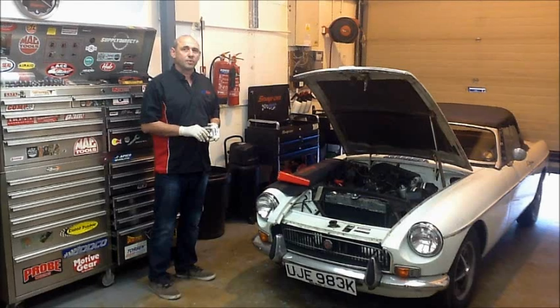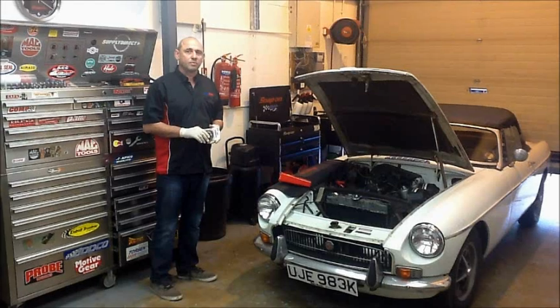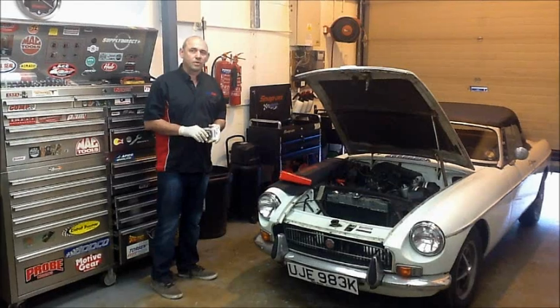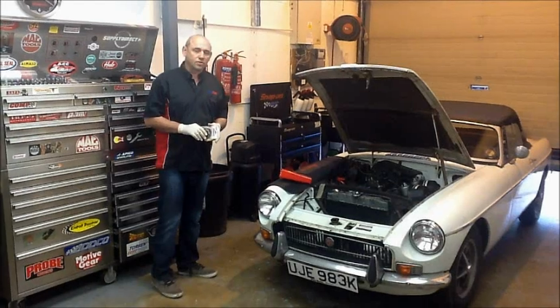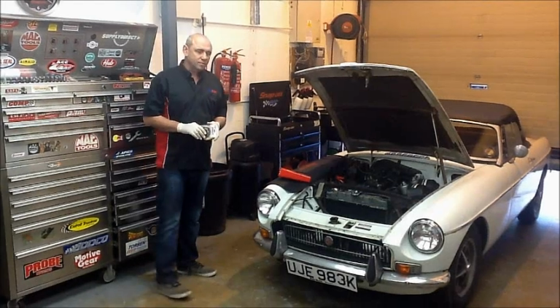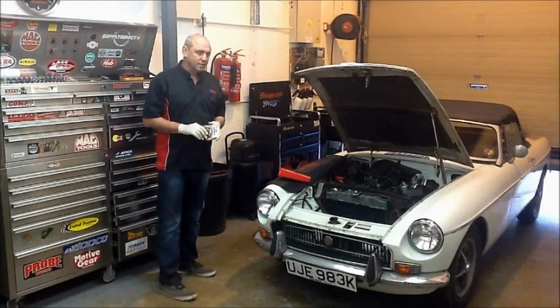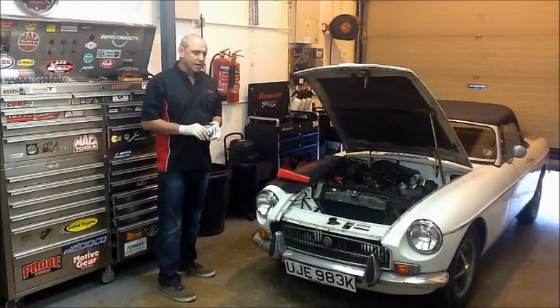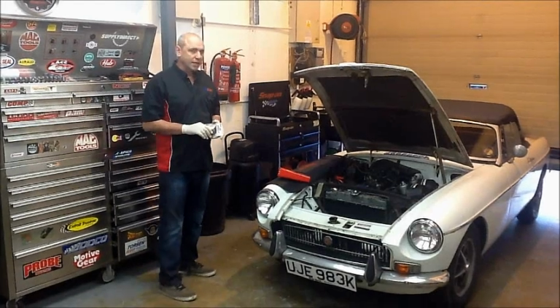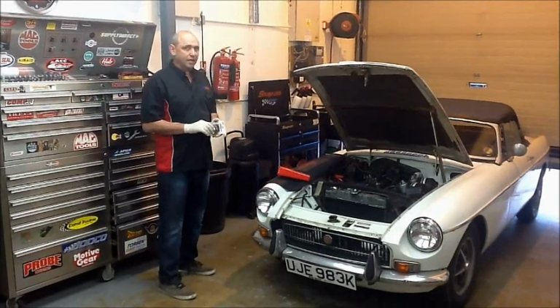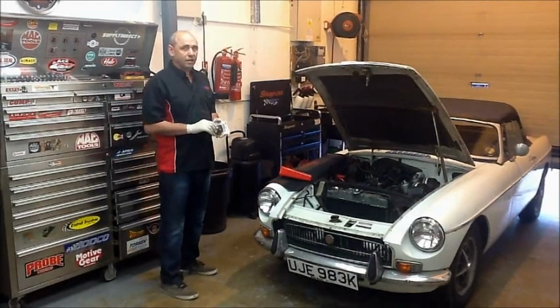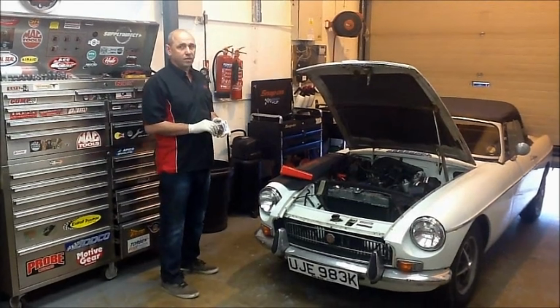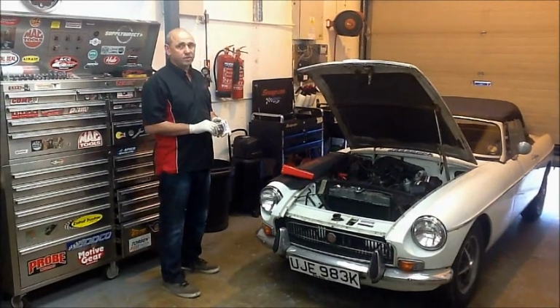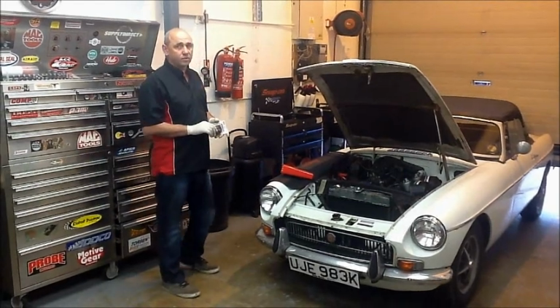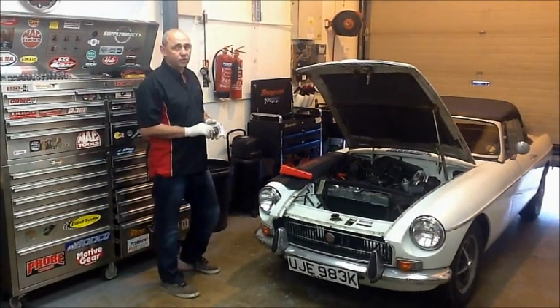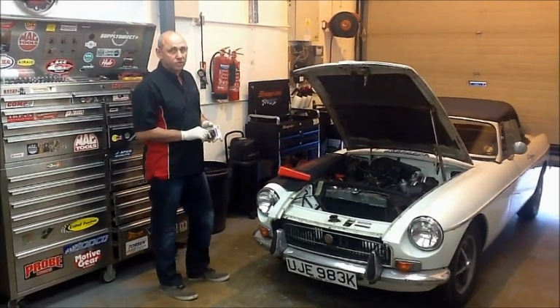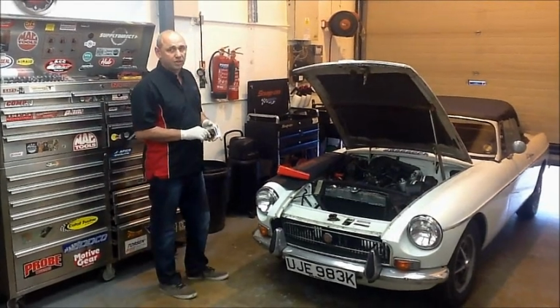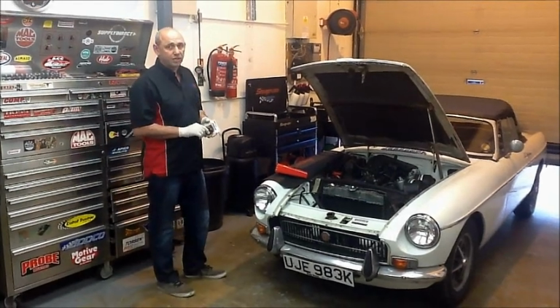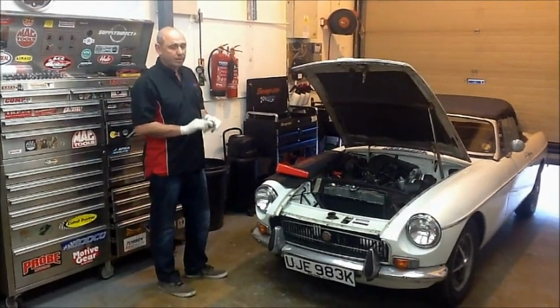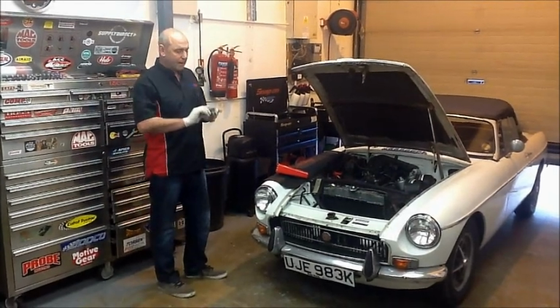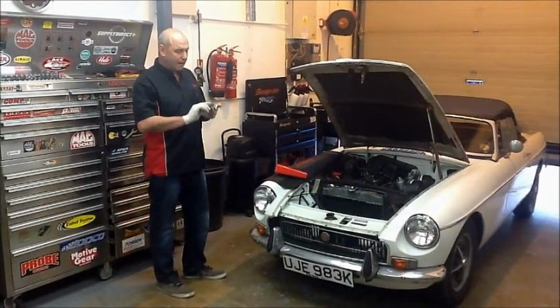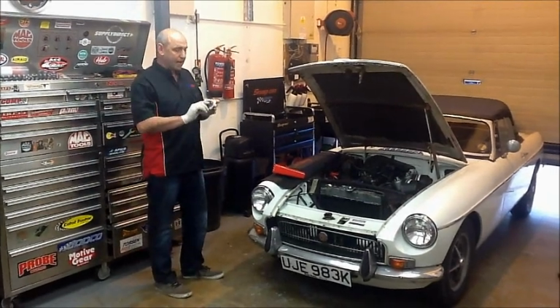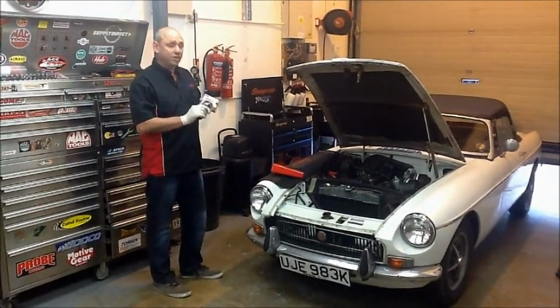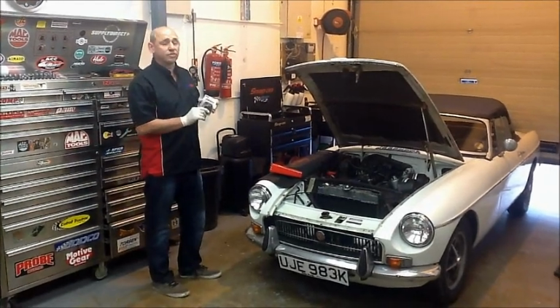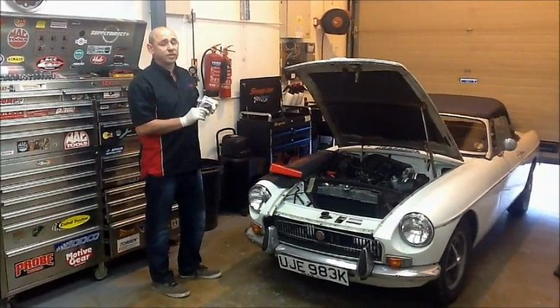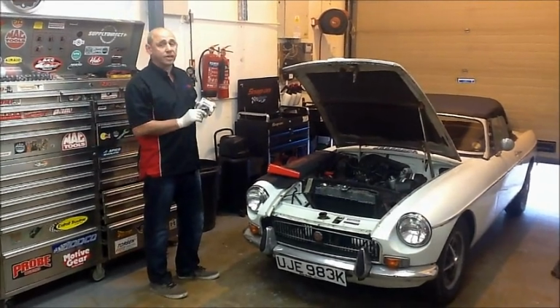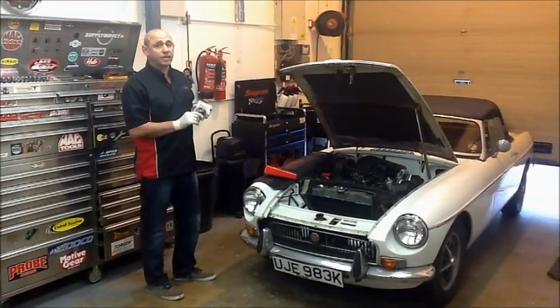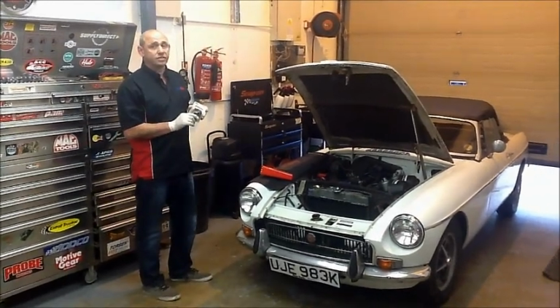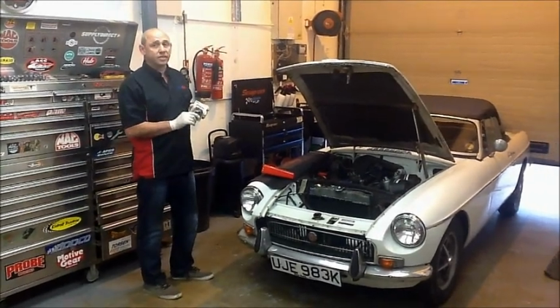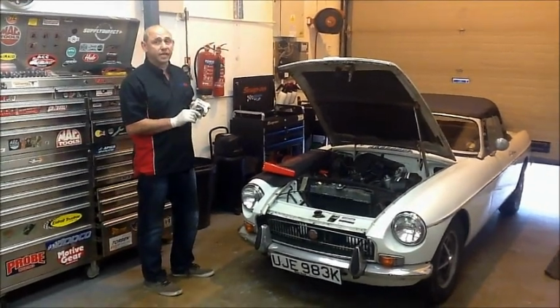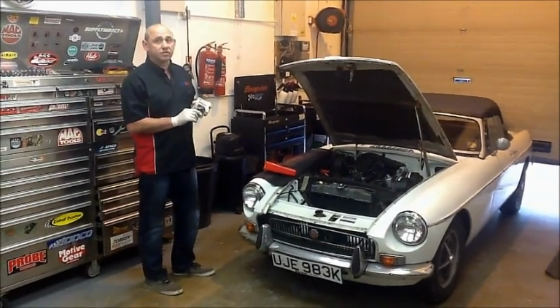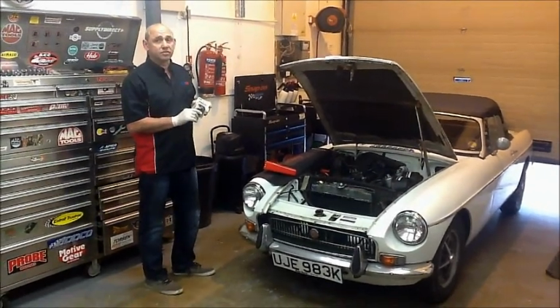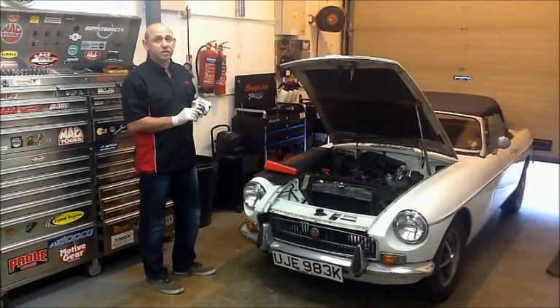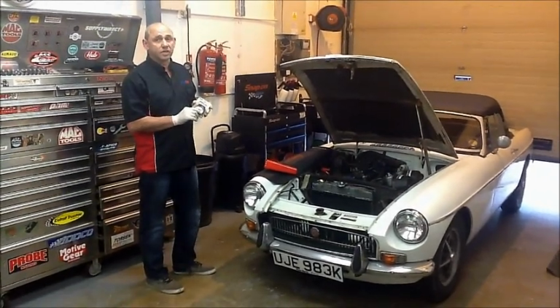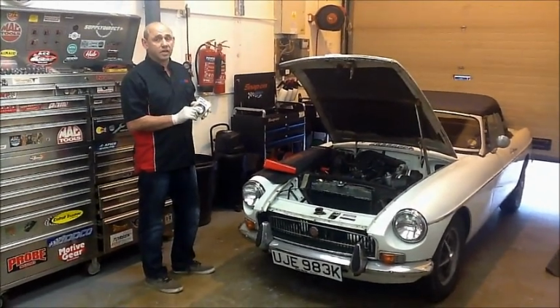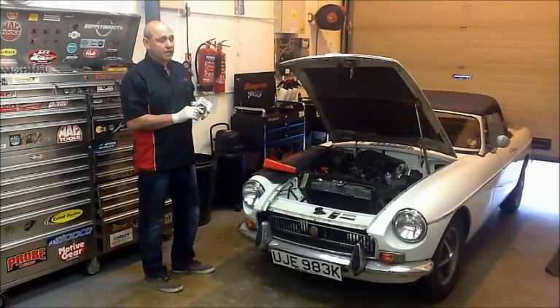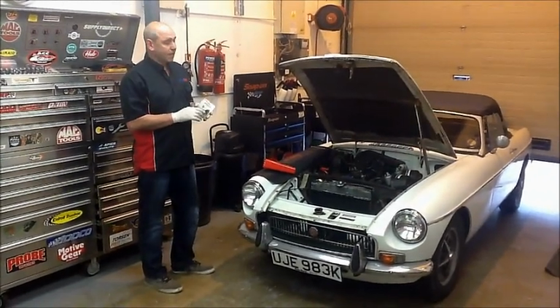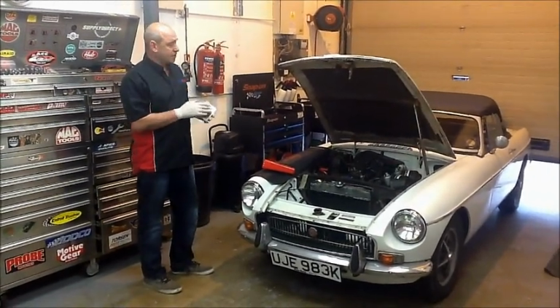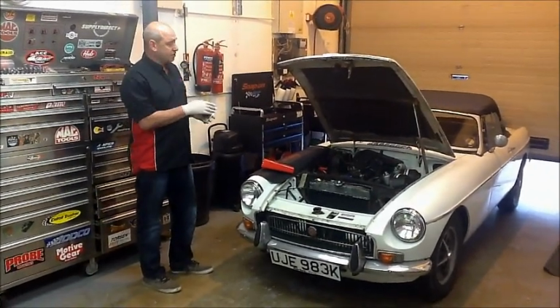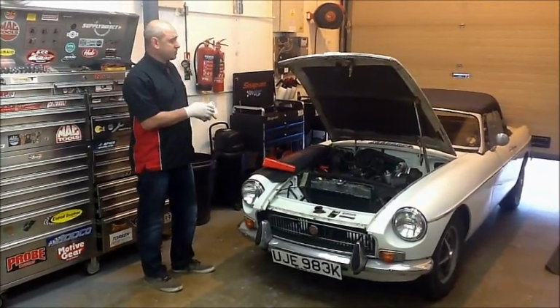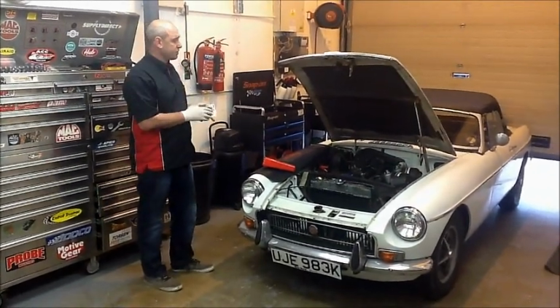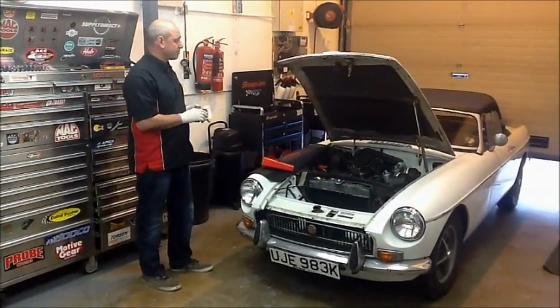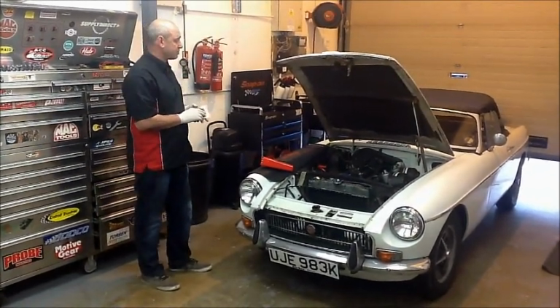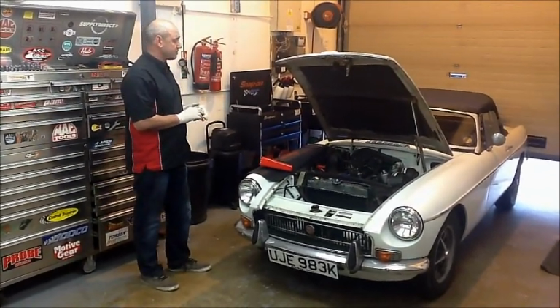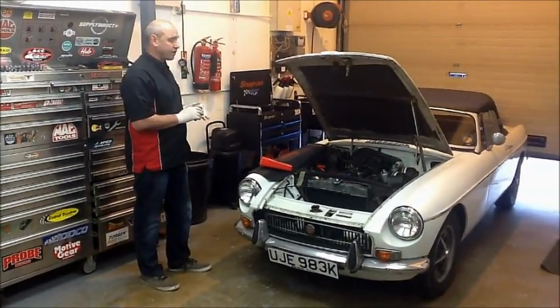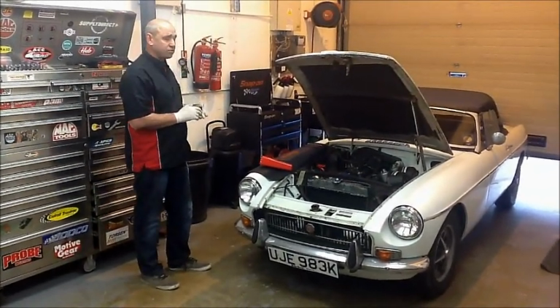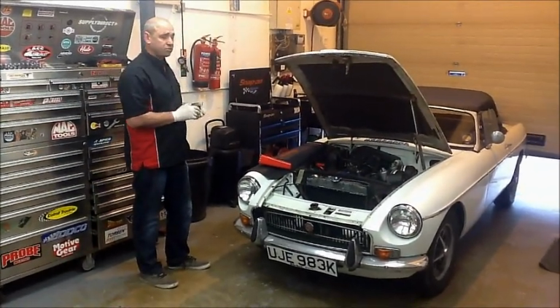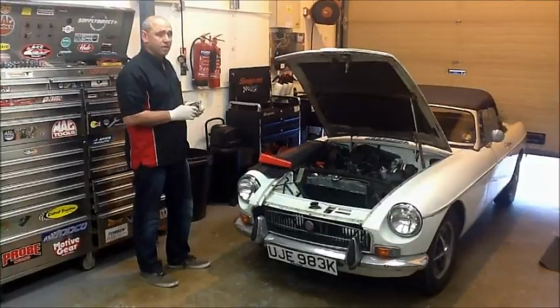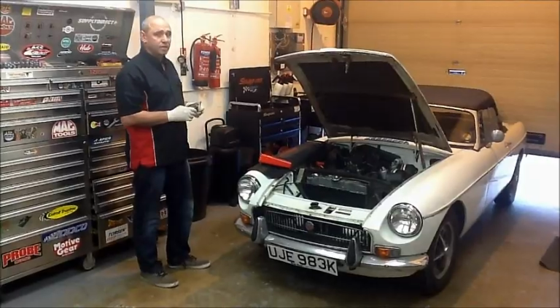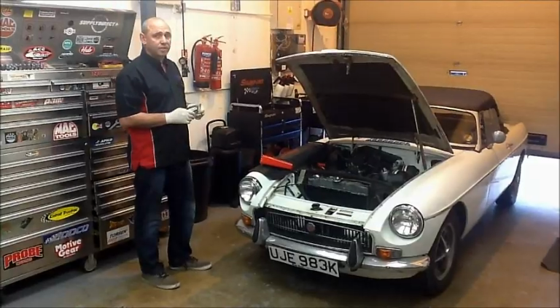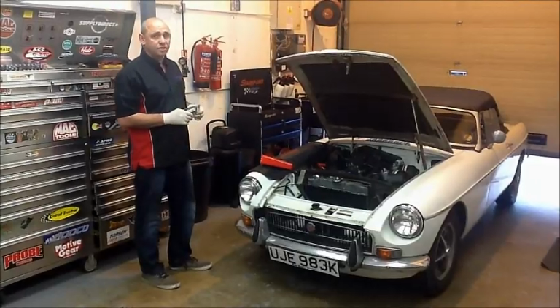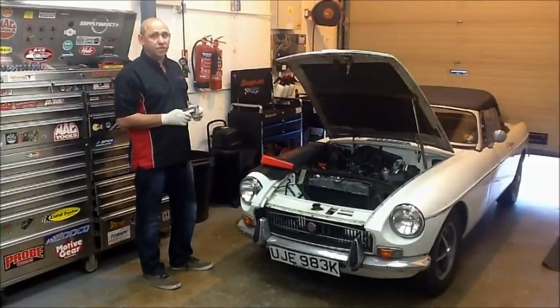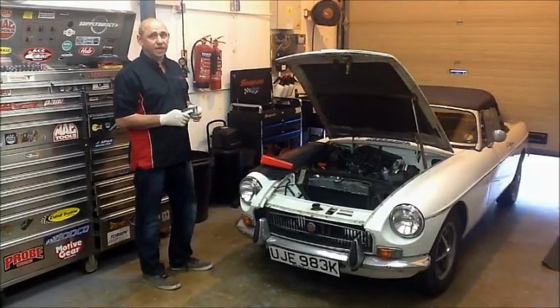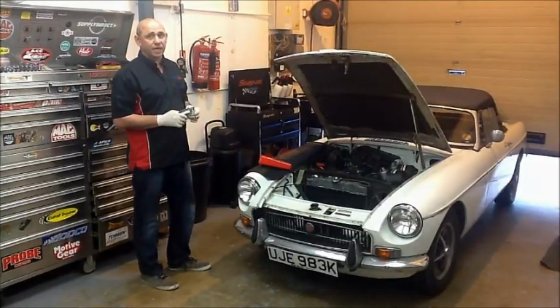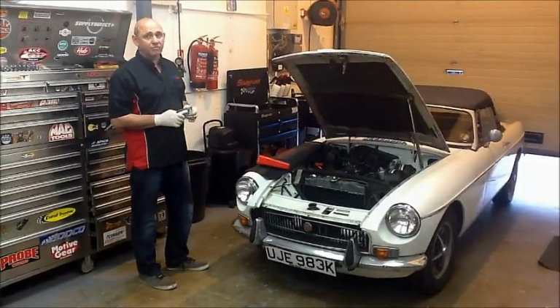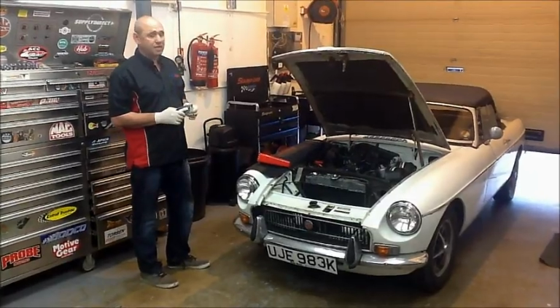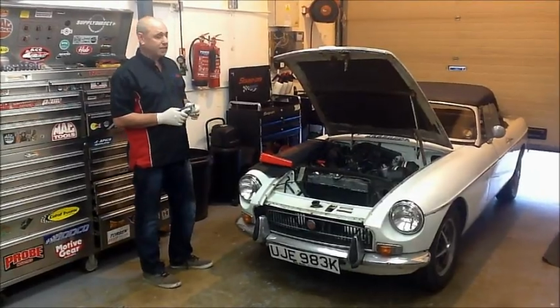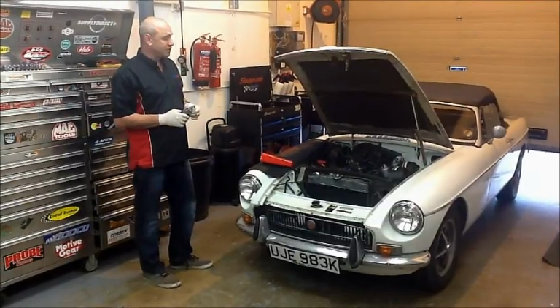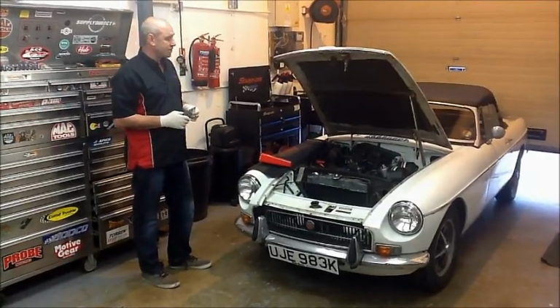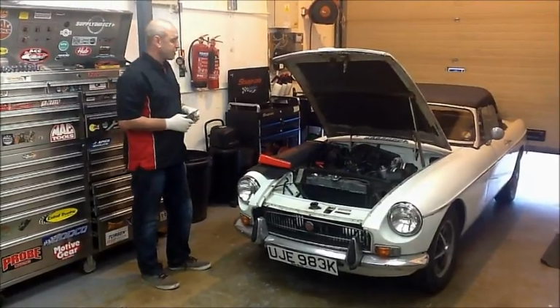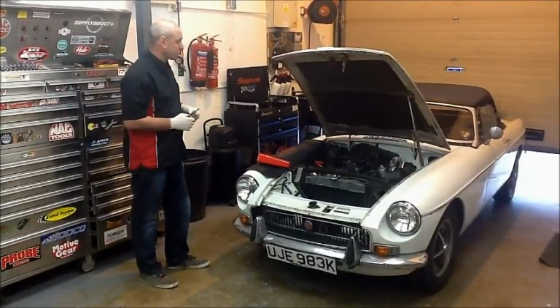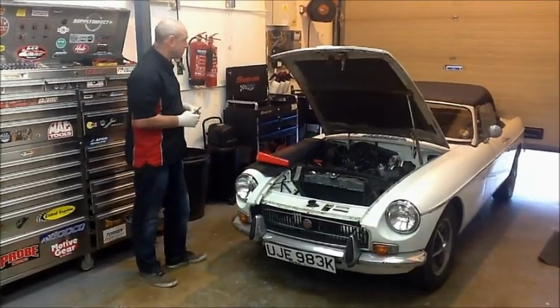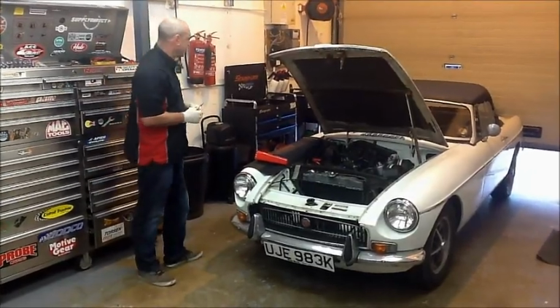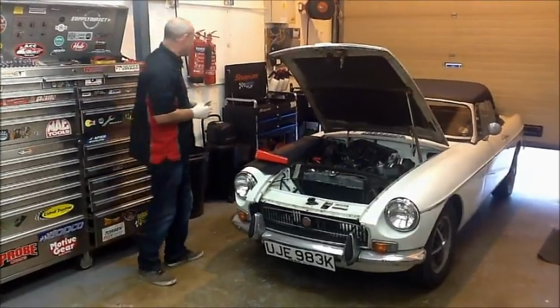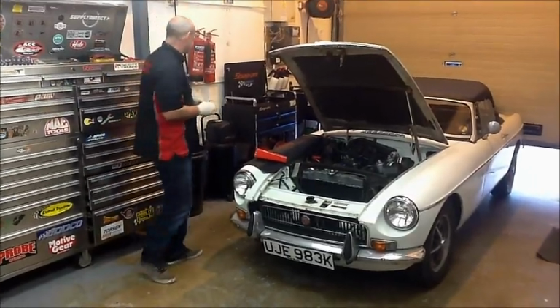This is Scott Workshop. Today I'm going to talk to you about electronic ignition kits, and using this NGV Roadster I'm going to show you how really easy they are to fit.